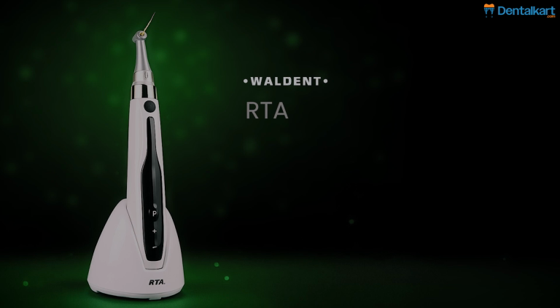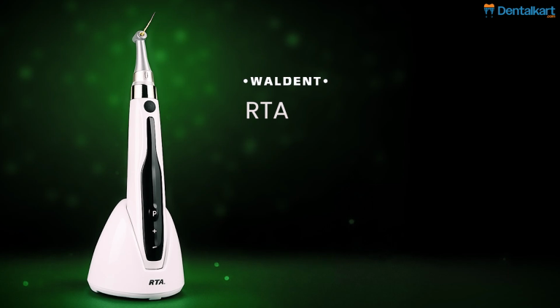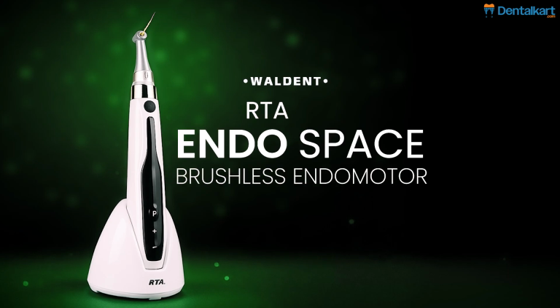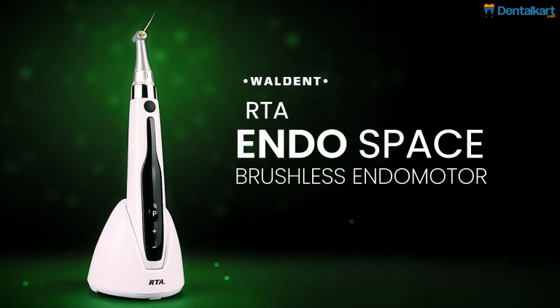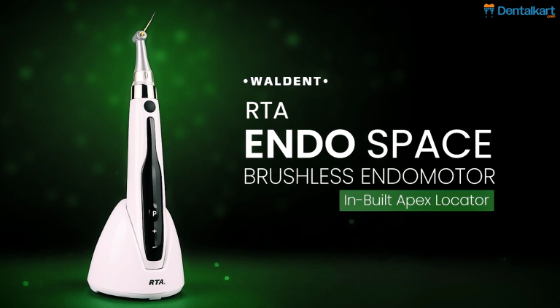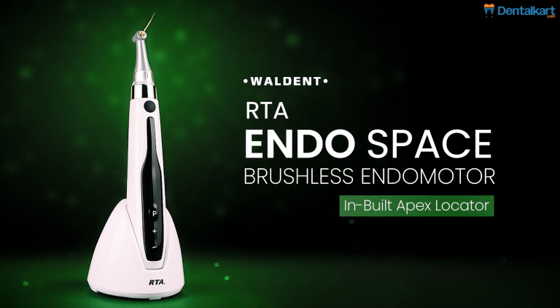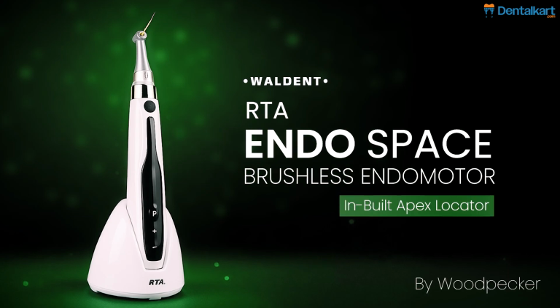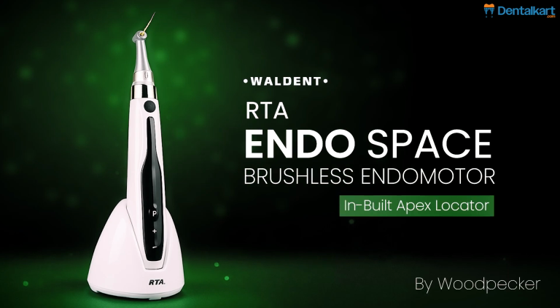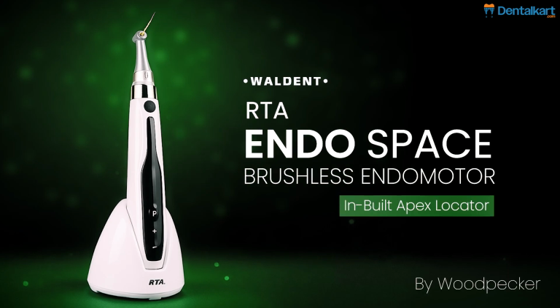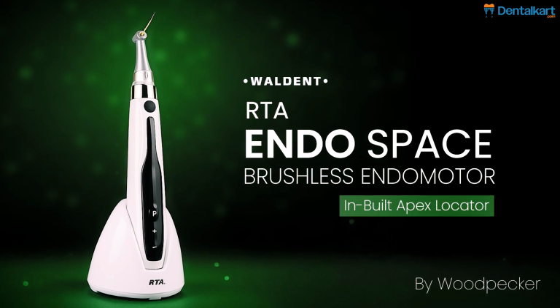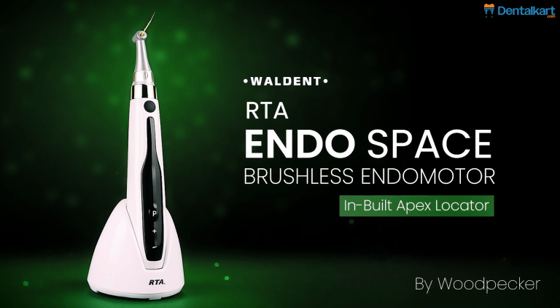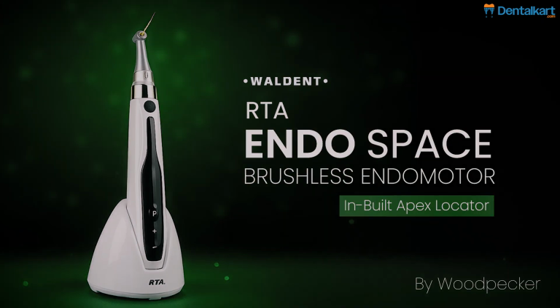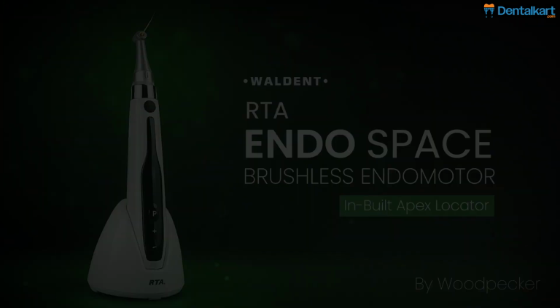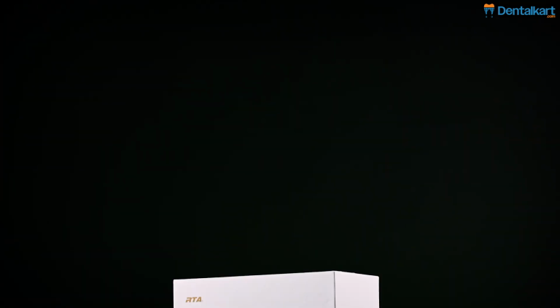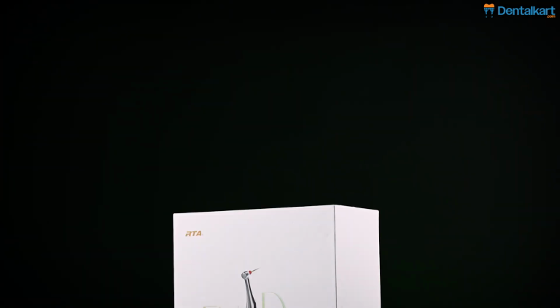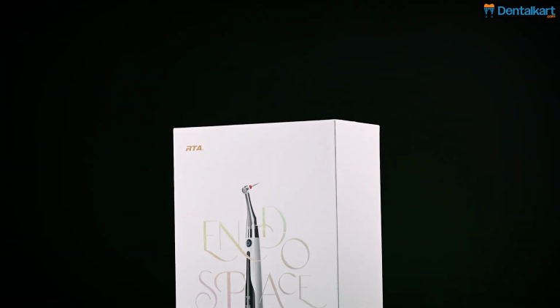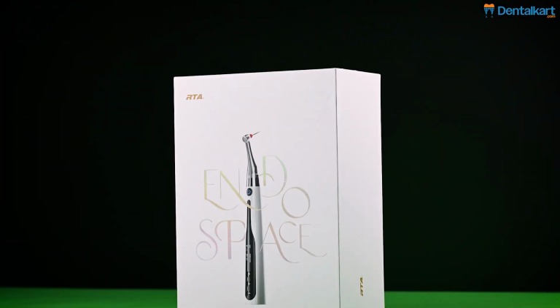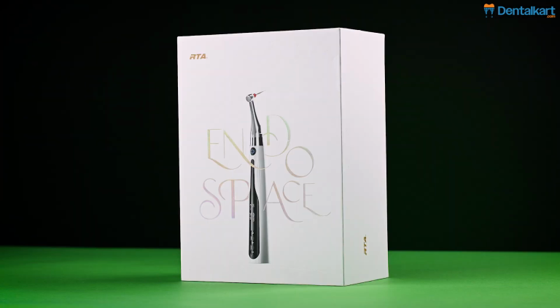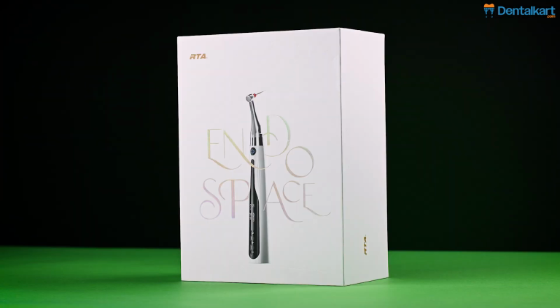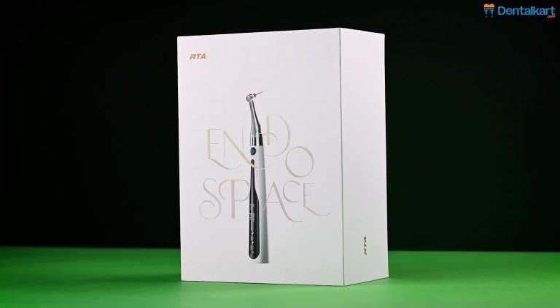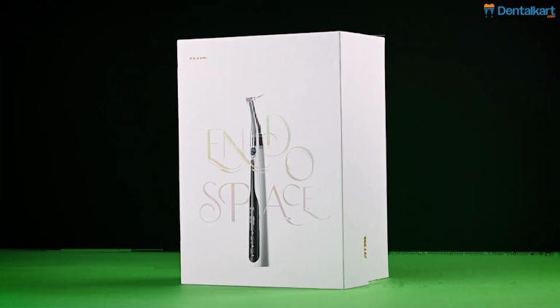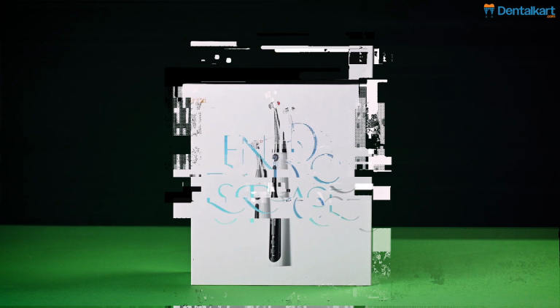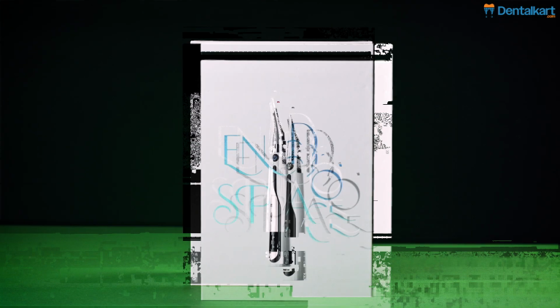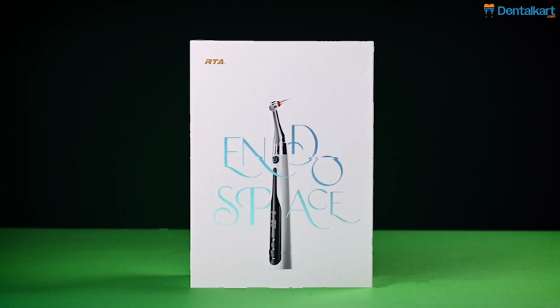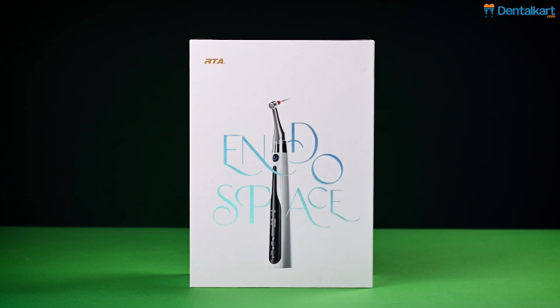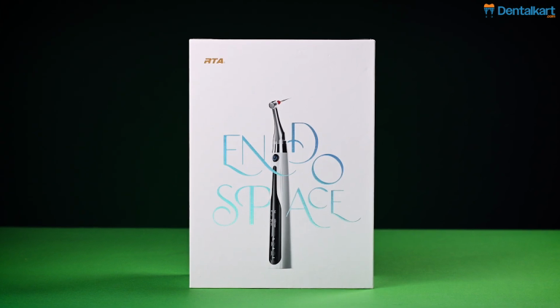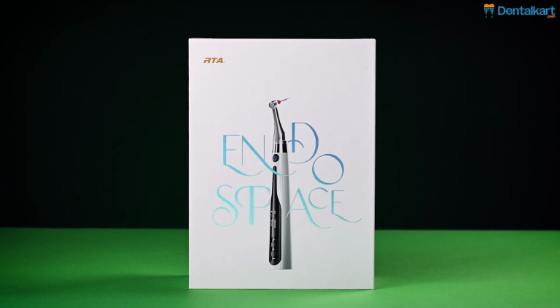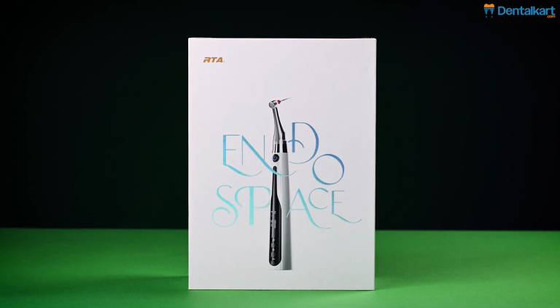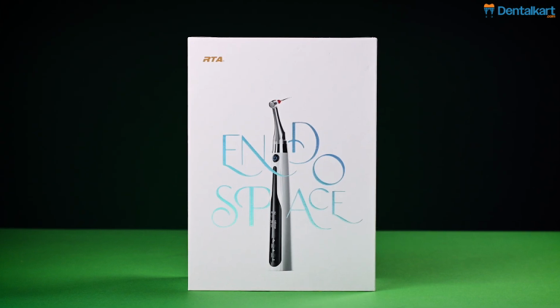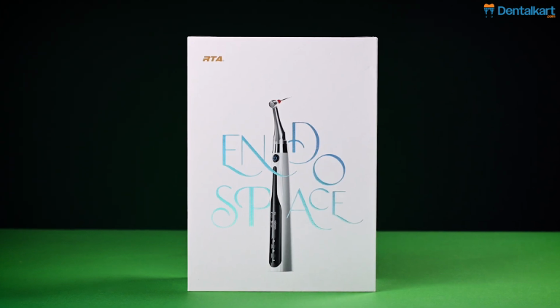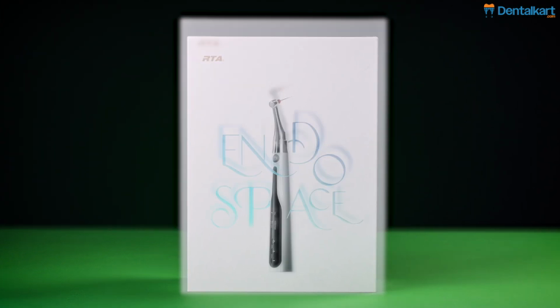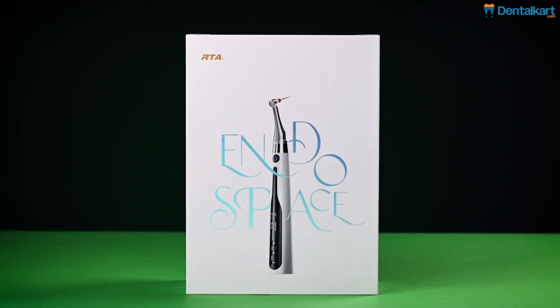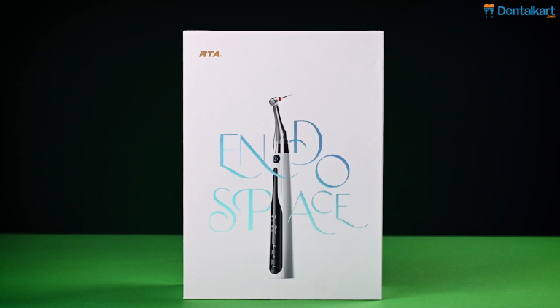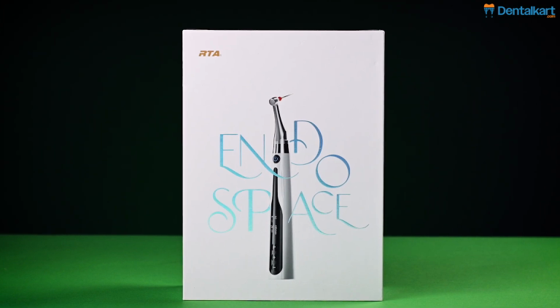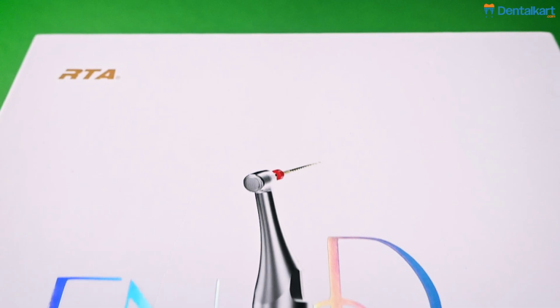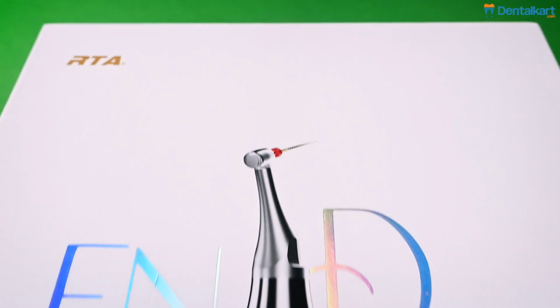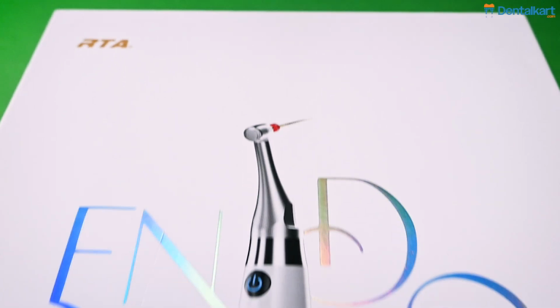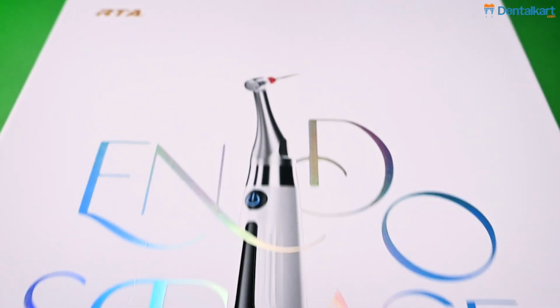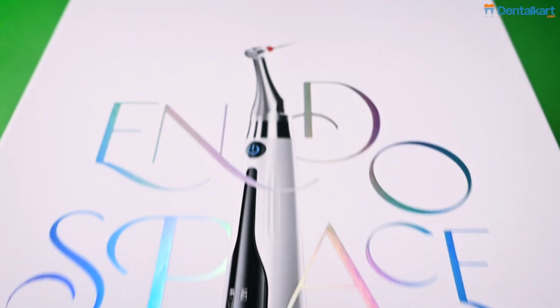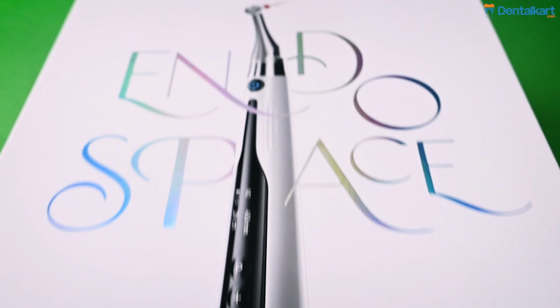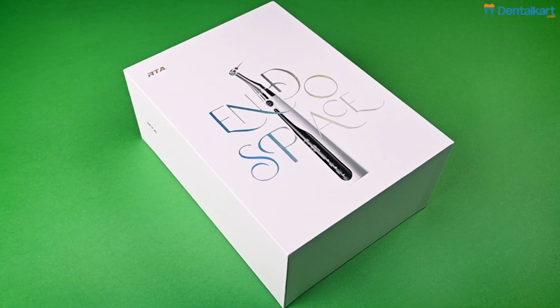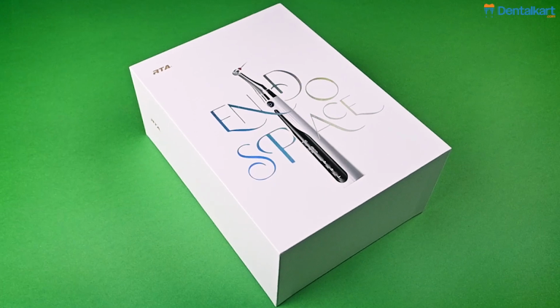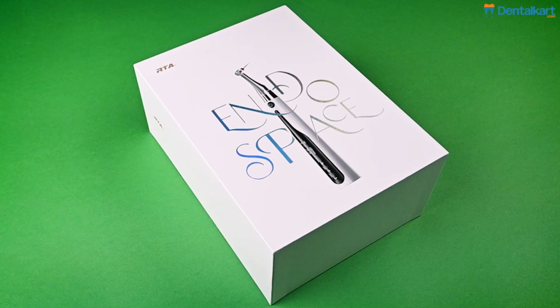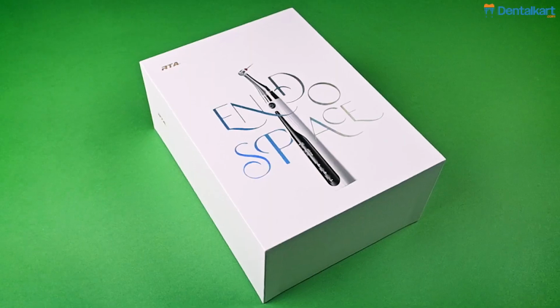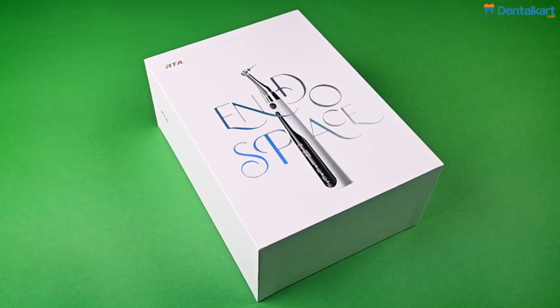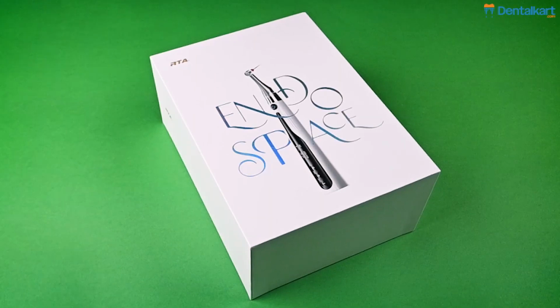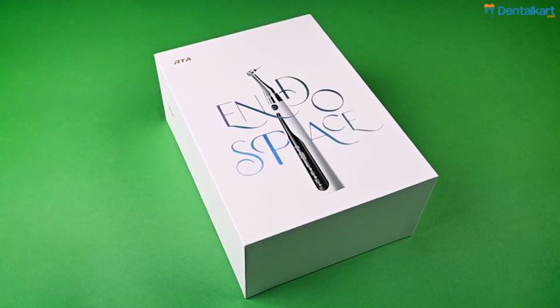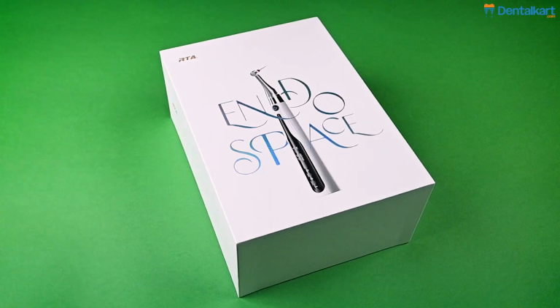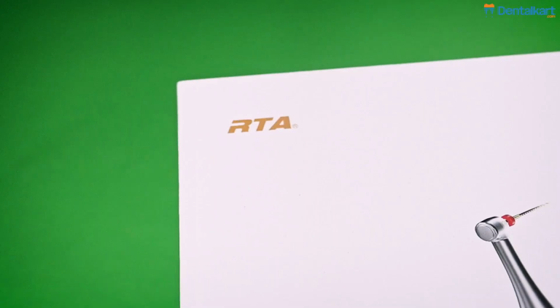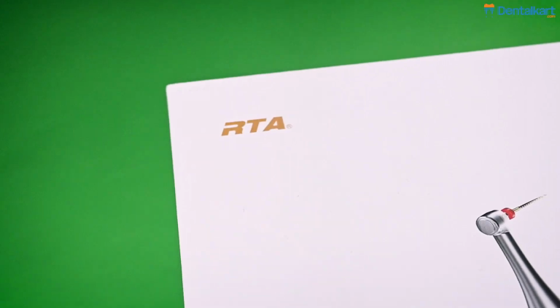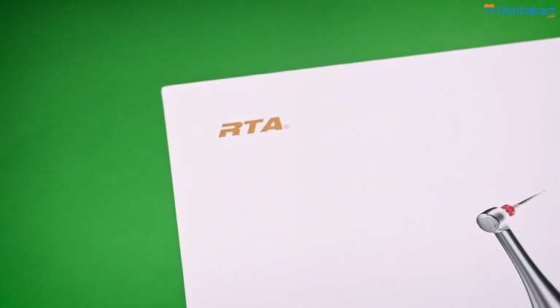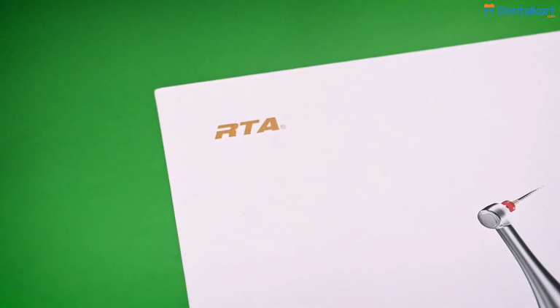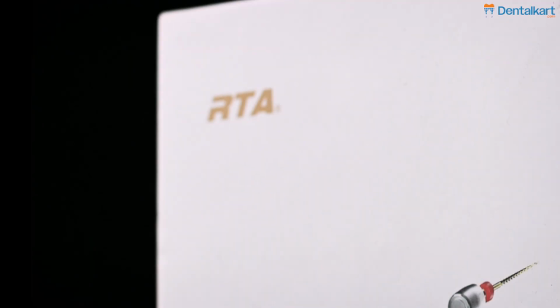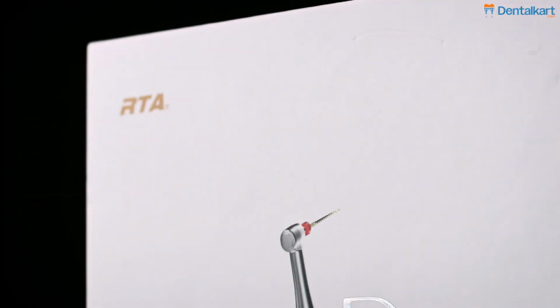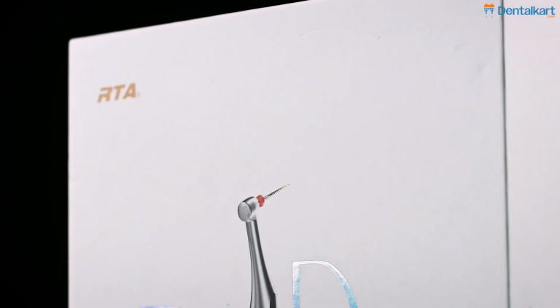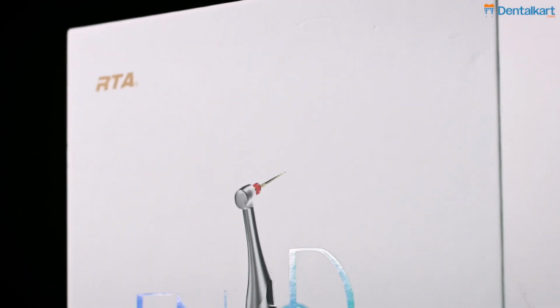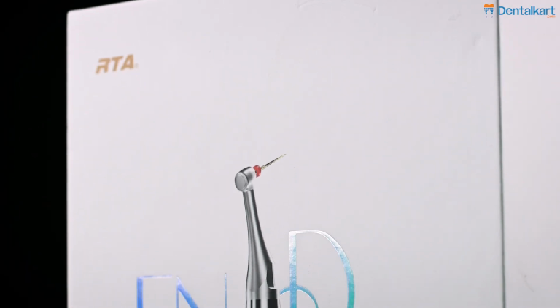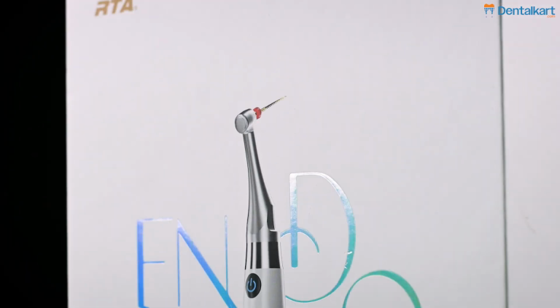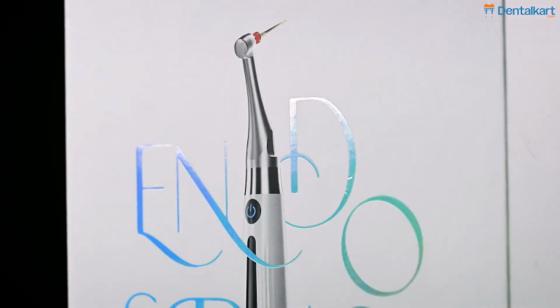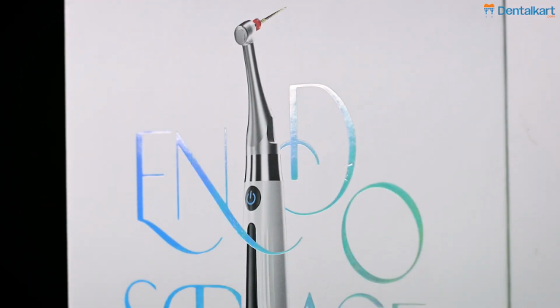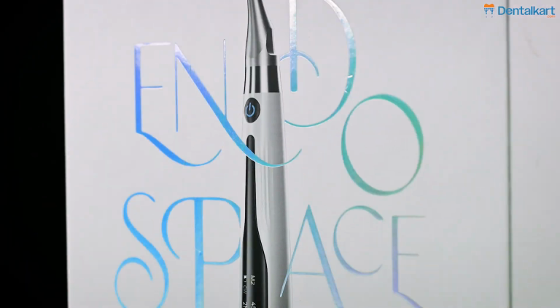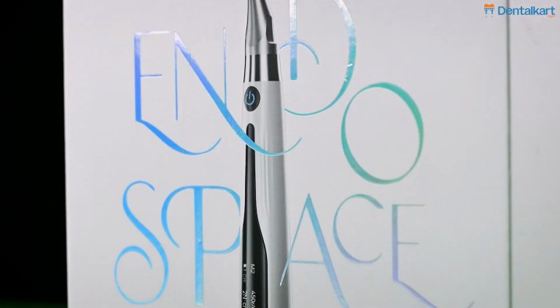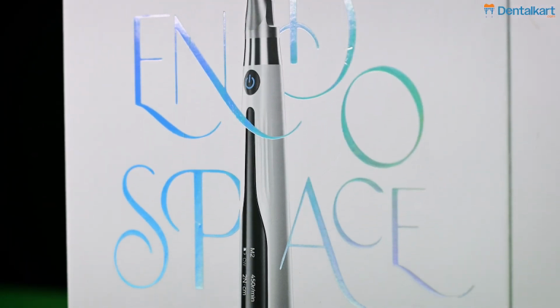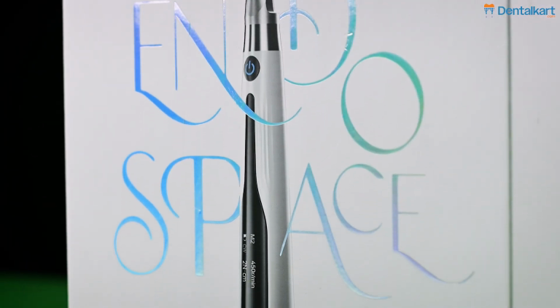Today, we will explore the Walden RTA Enbrel Space Brushless Endomotor with inbuilt Apex Locator by Woodpecker.